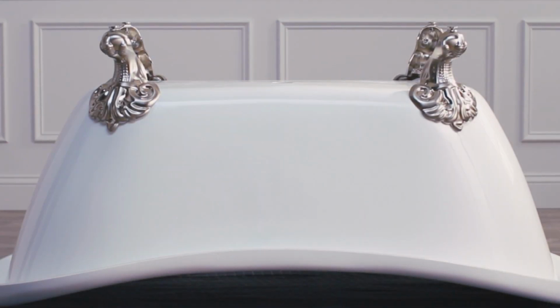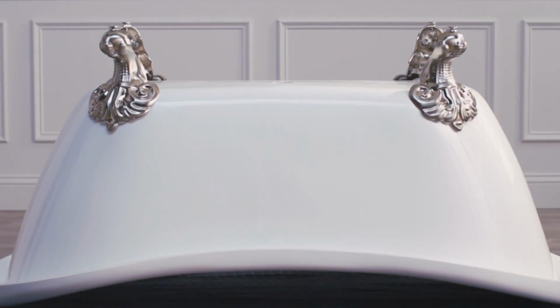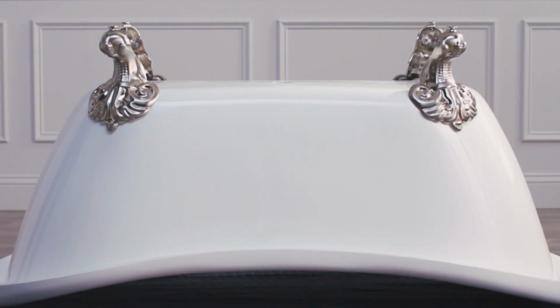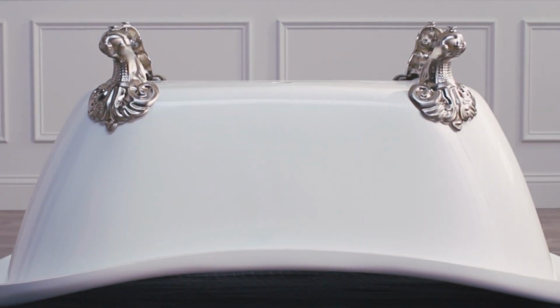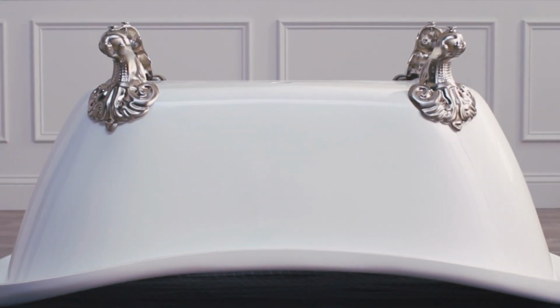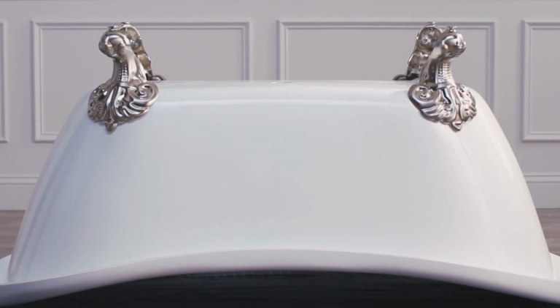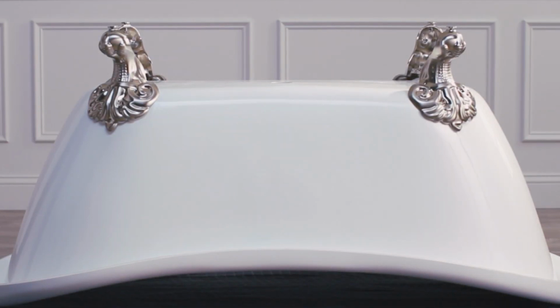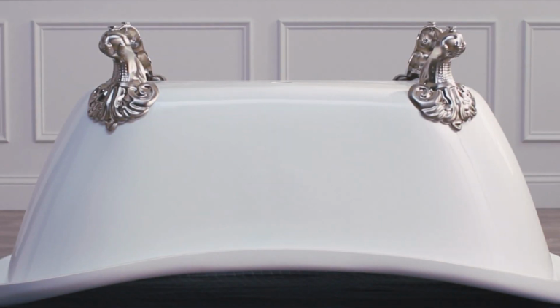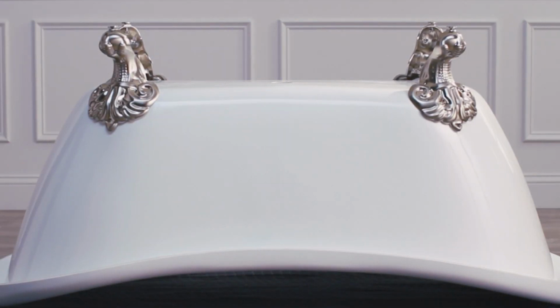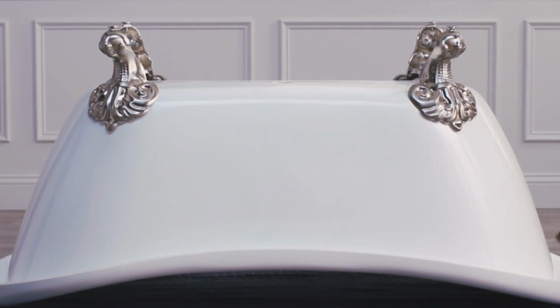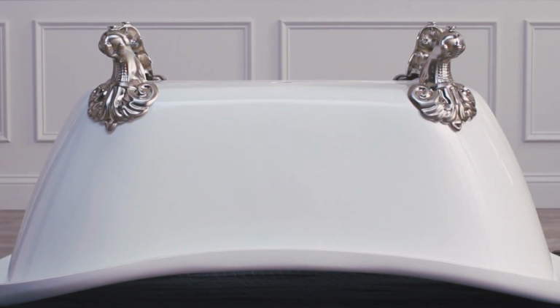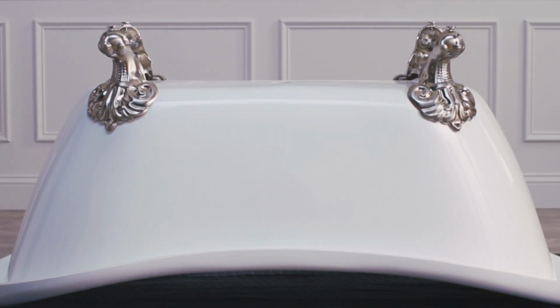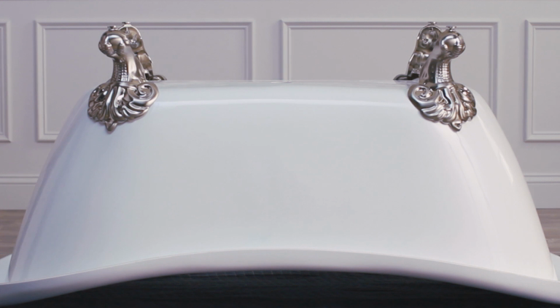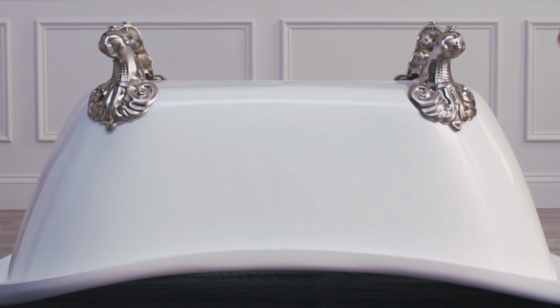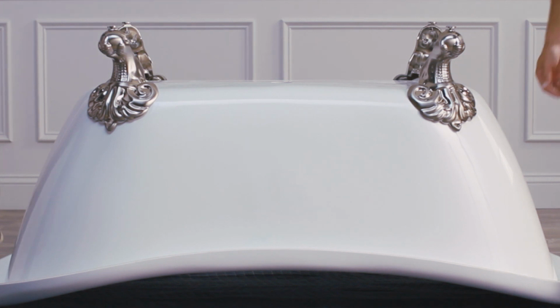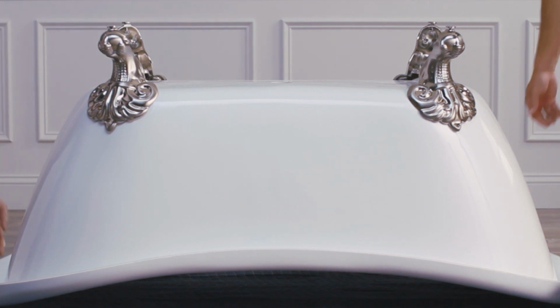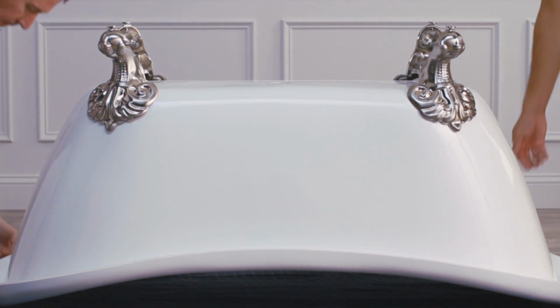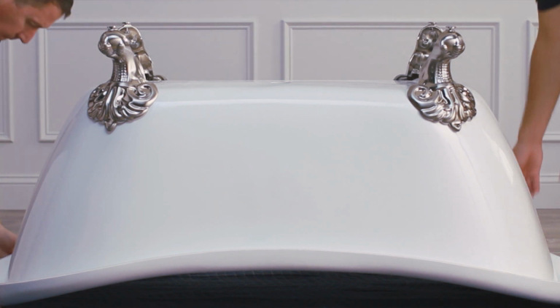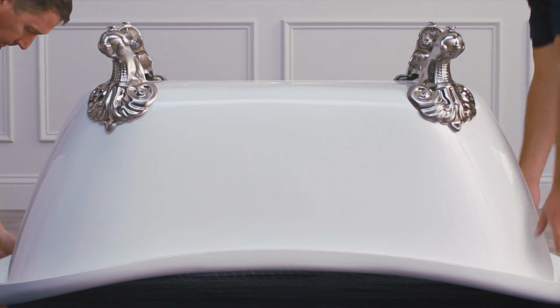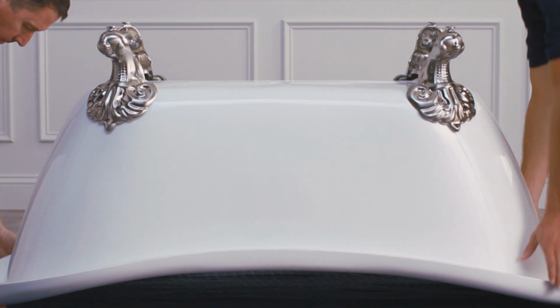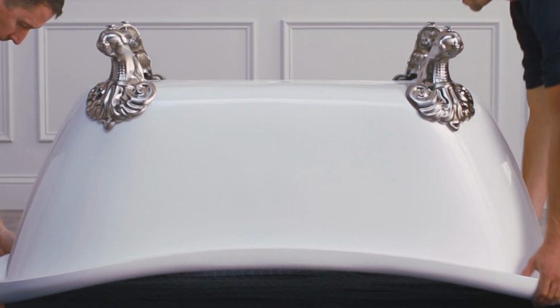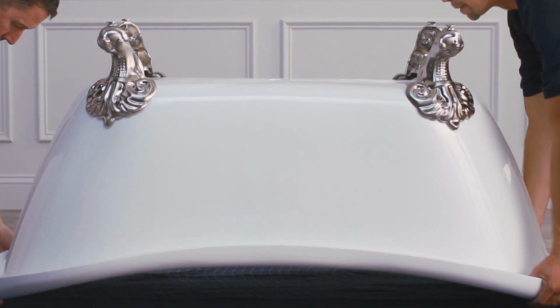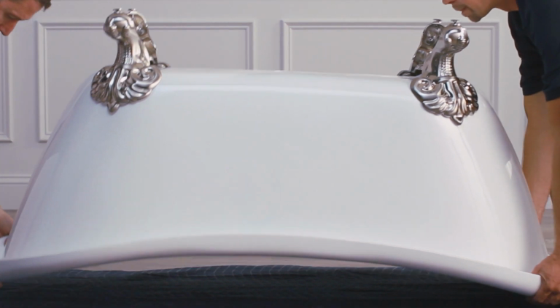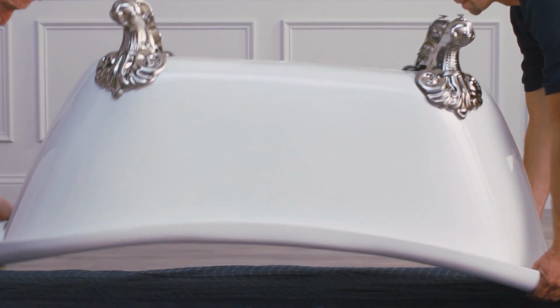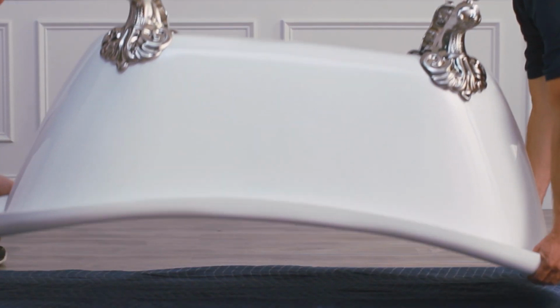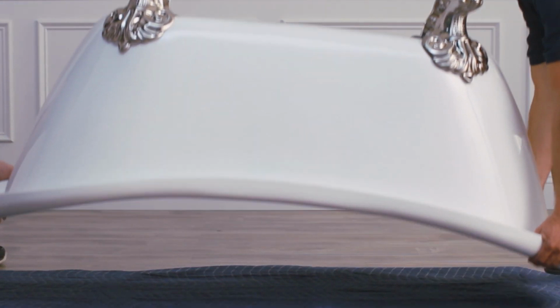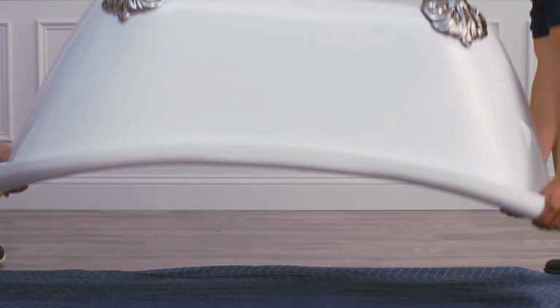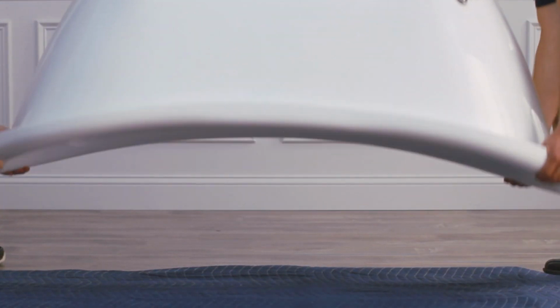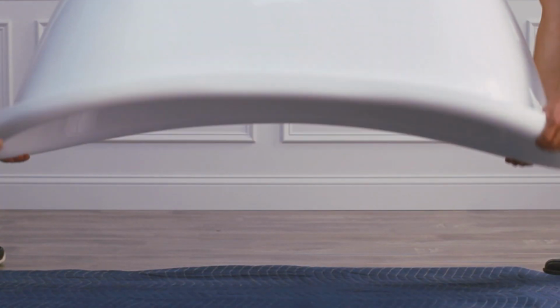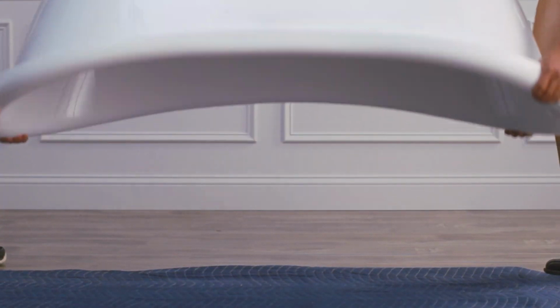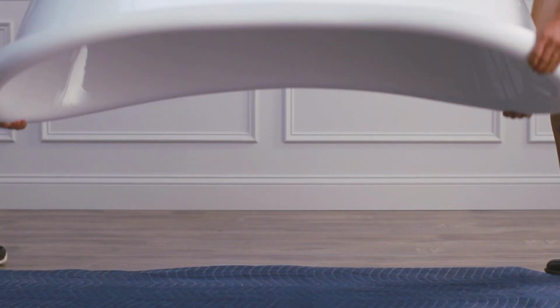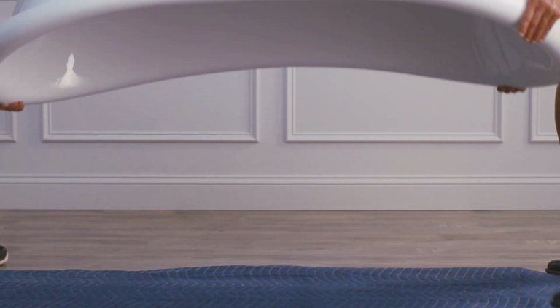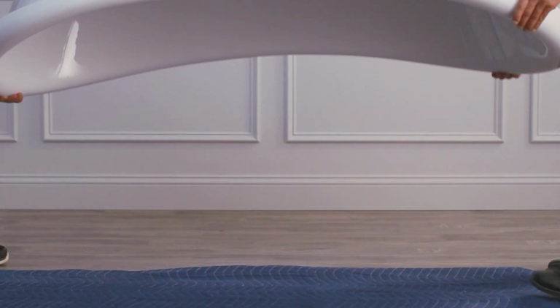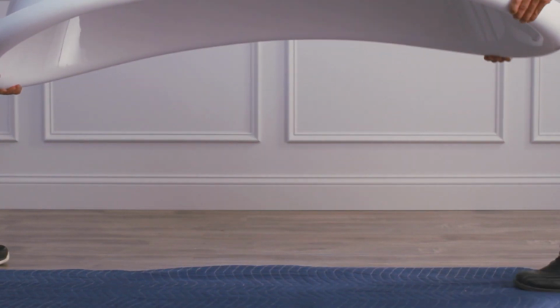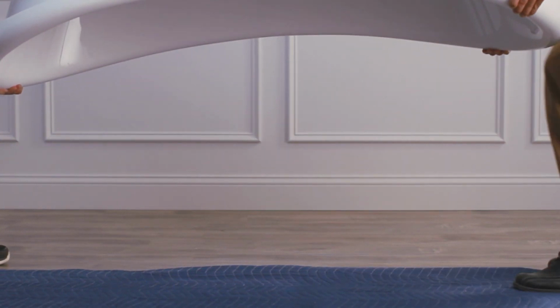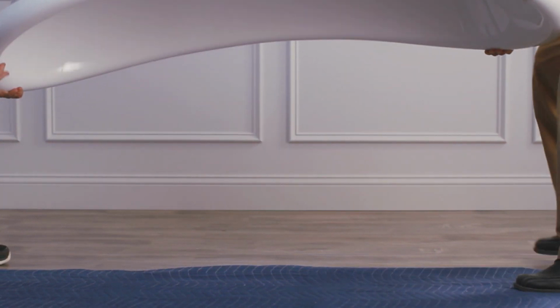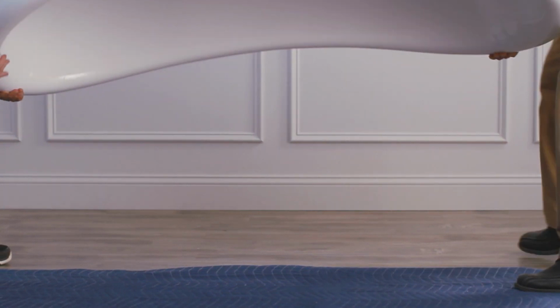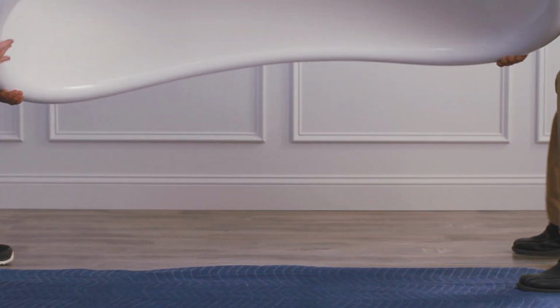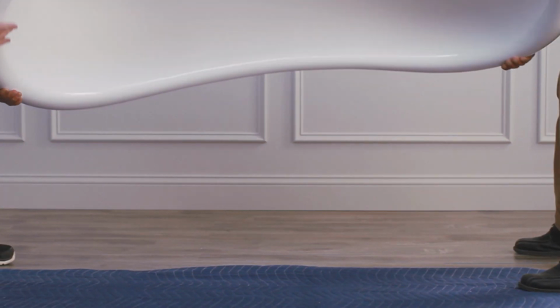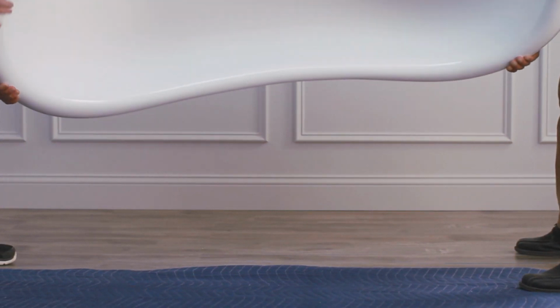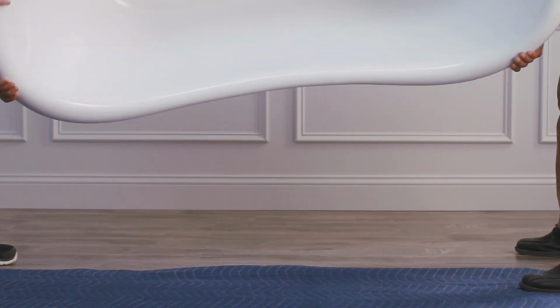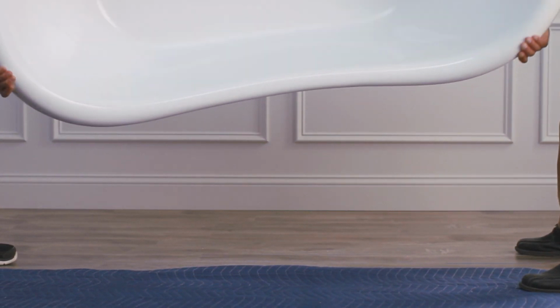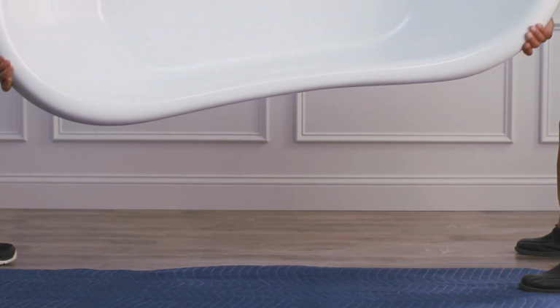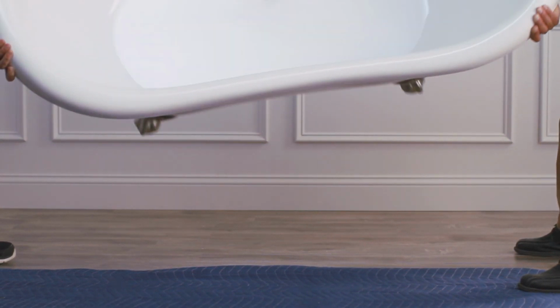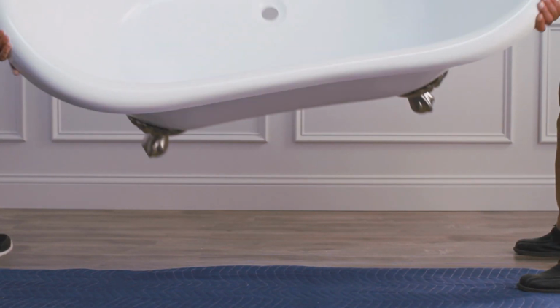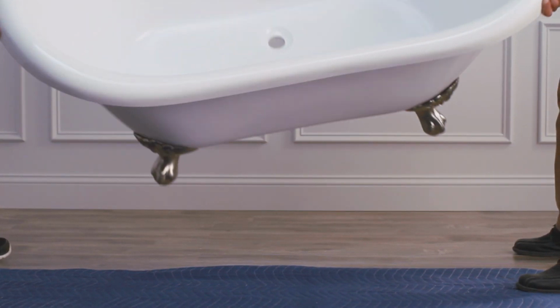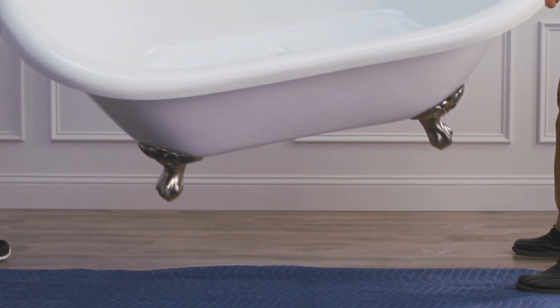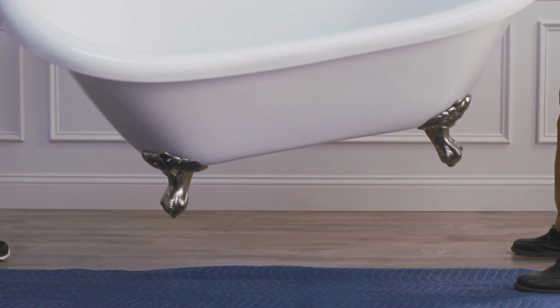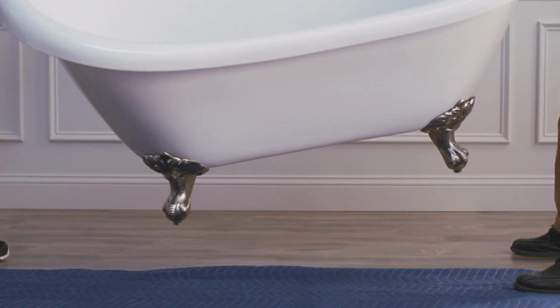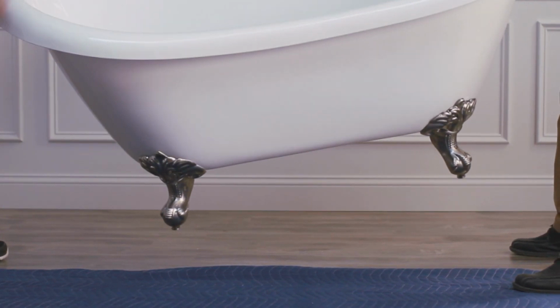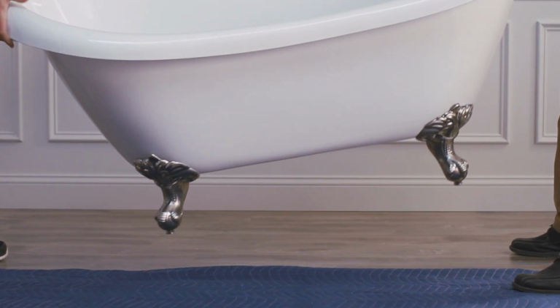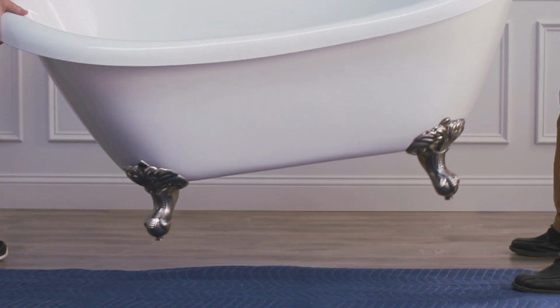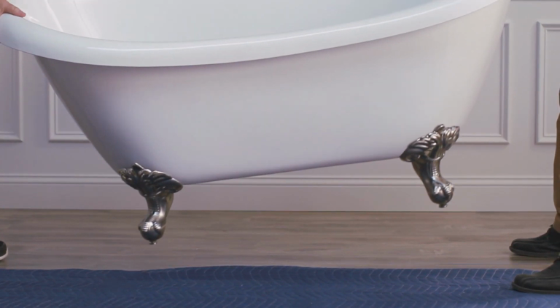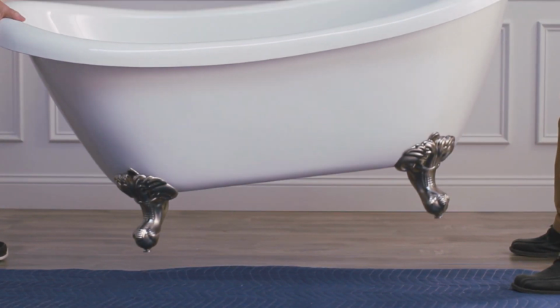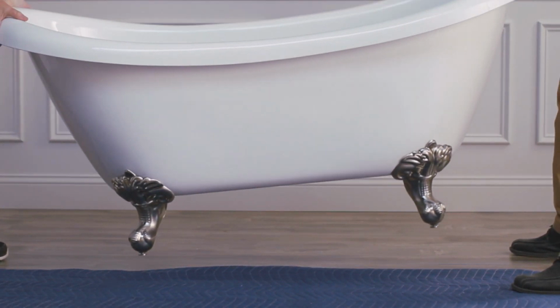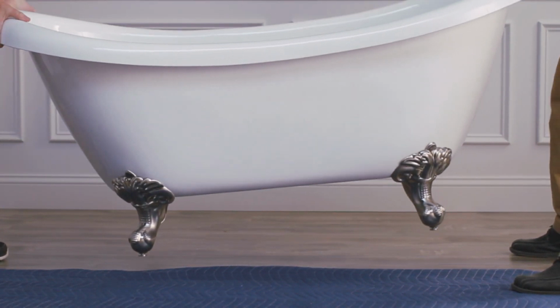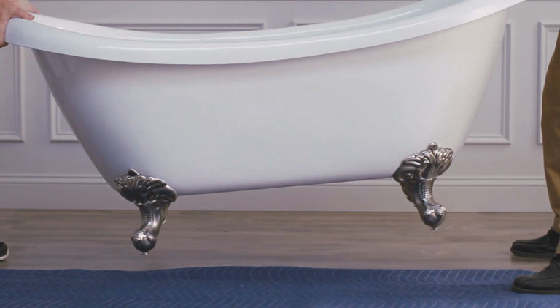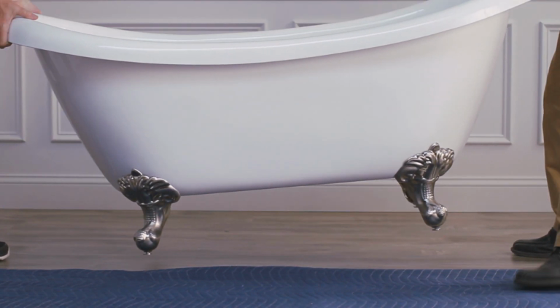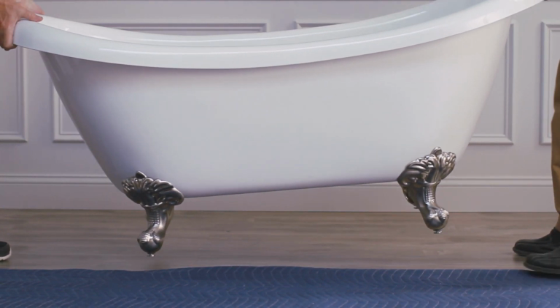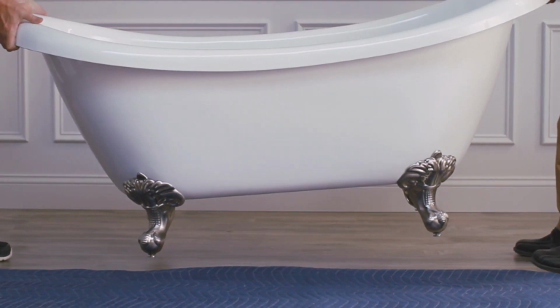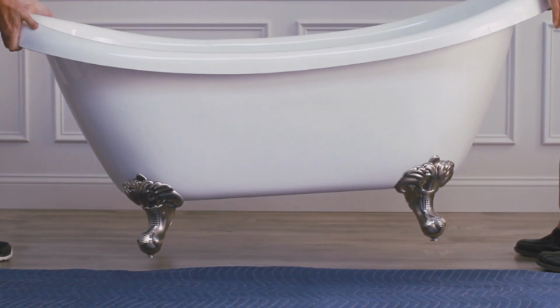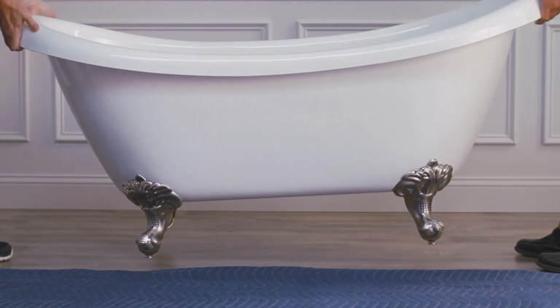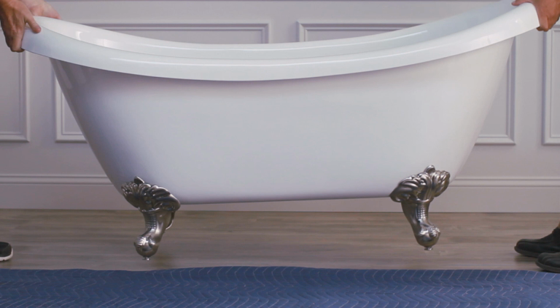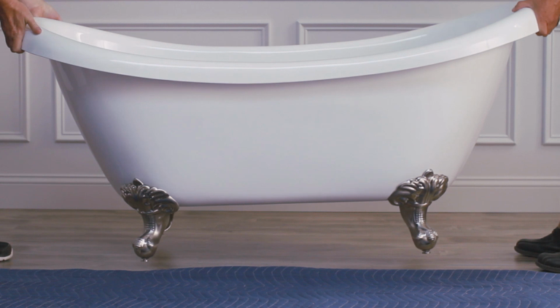After all feet are attached, lift the tub over and allow it to rest on the floor. Lift the tub by the rim only, never by the feet.